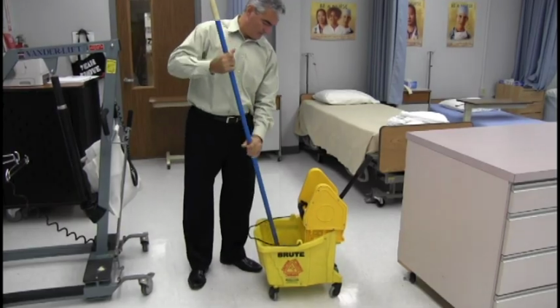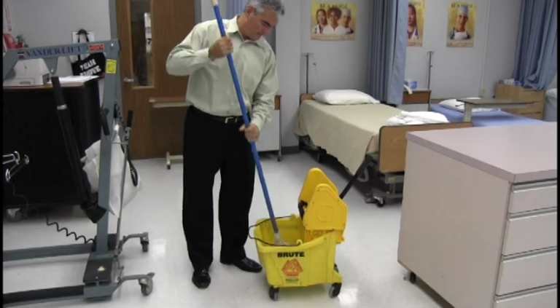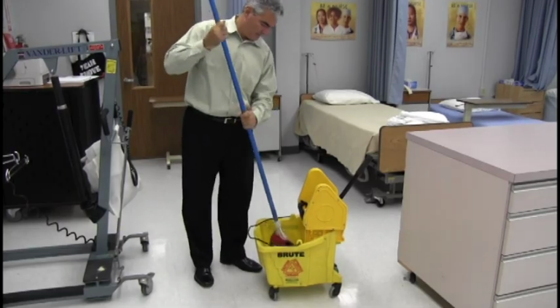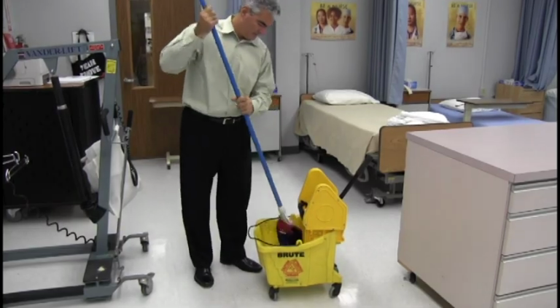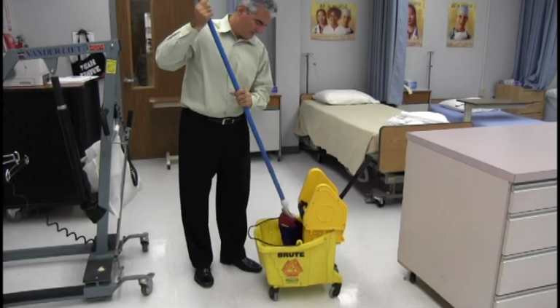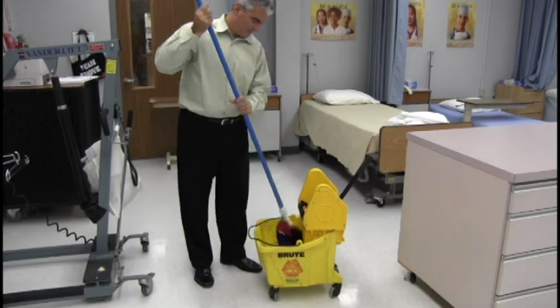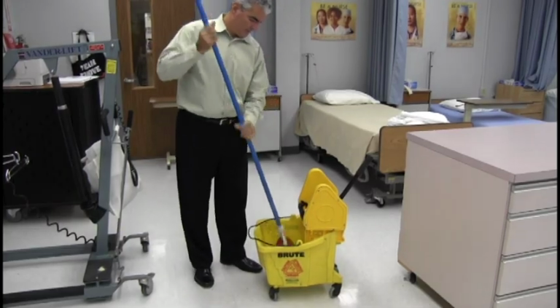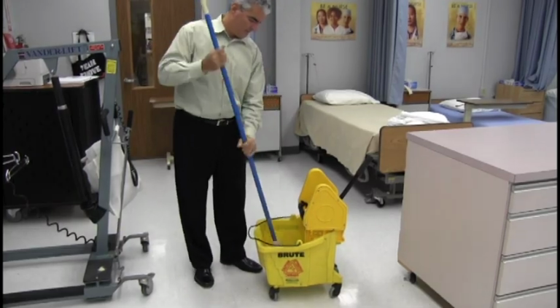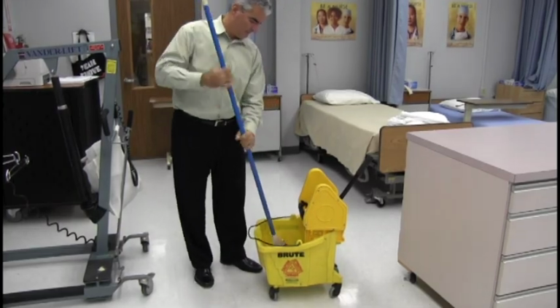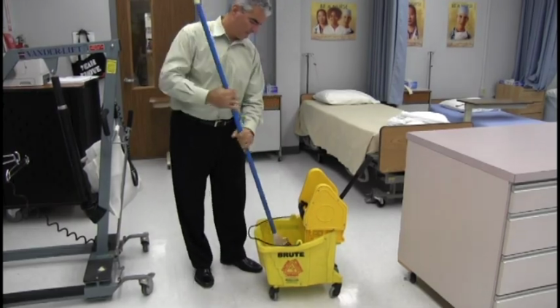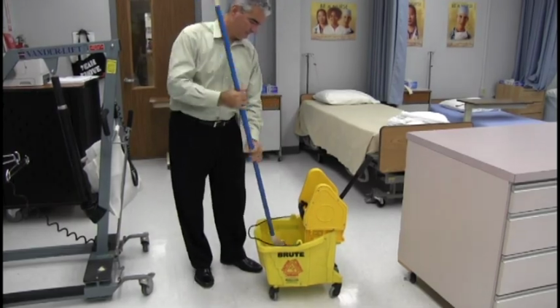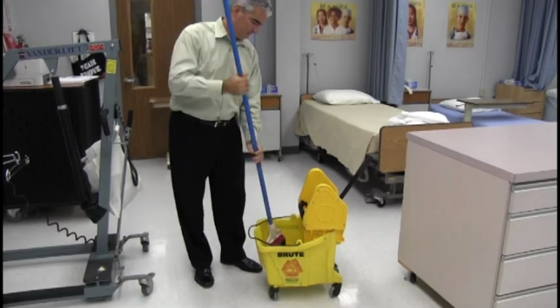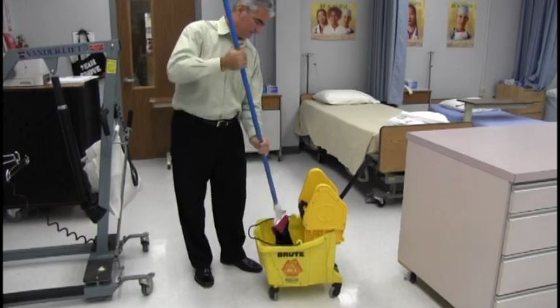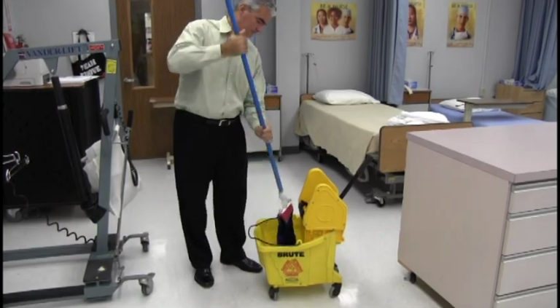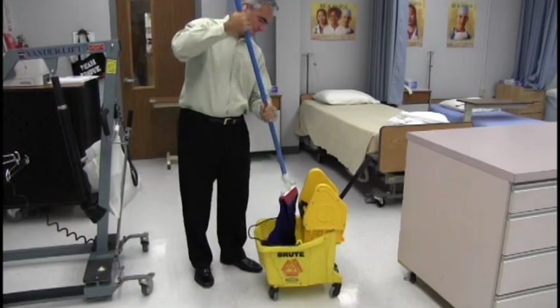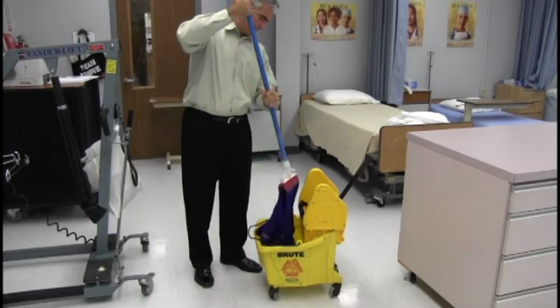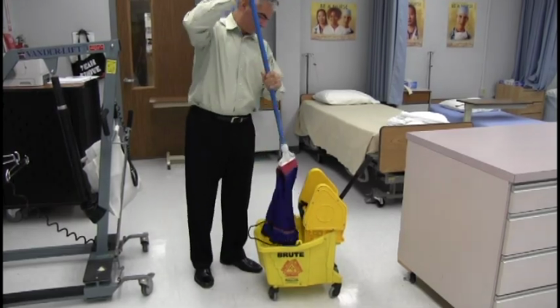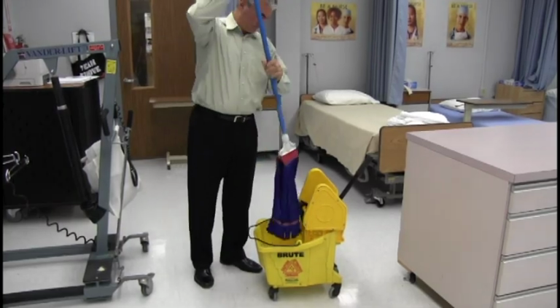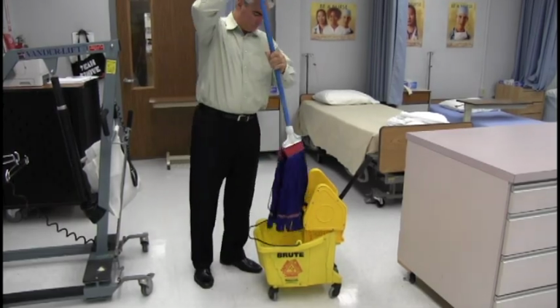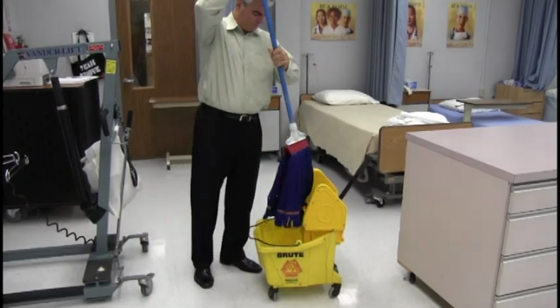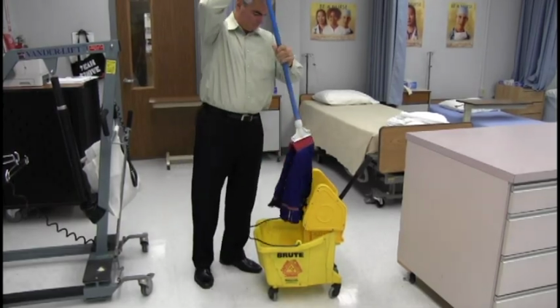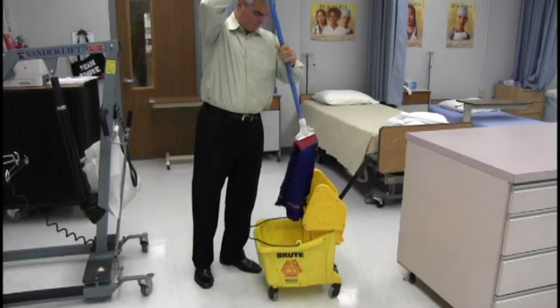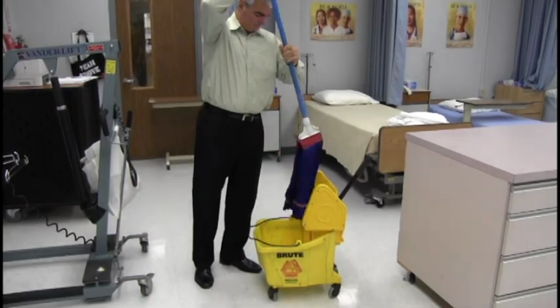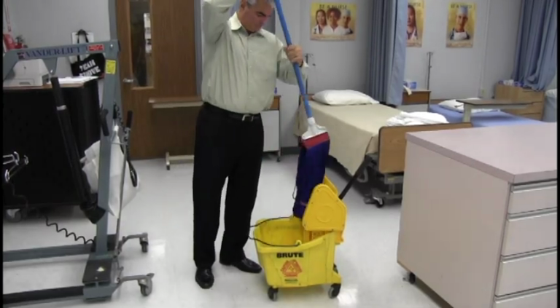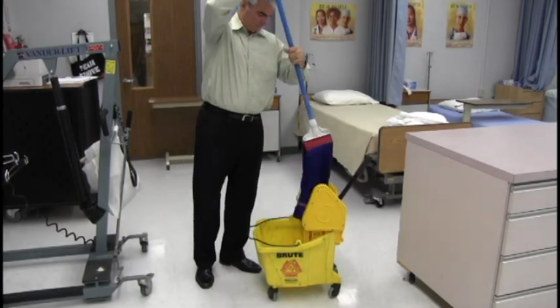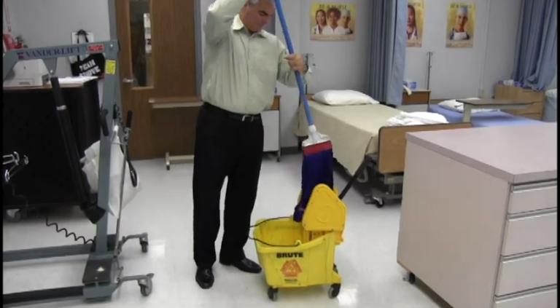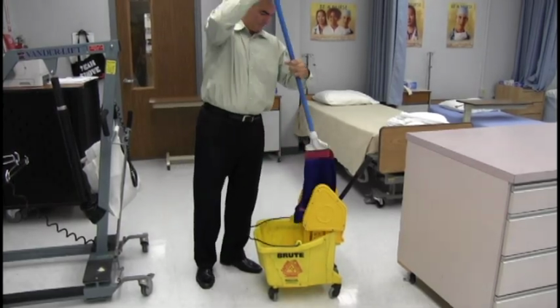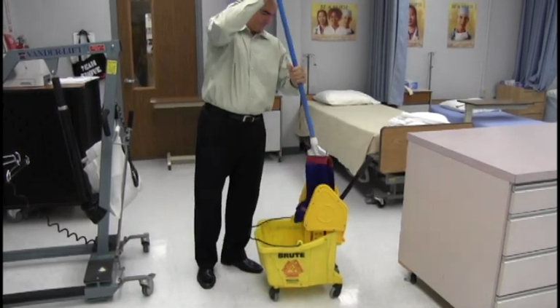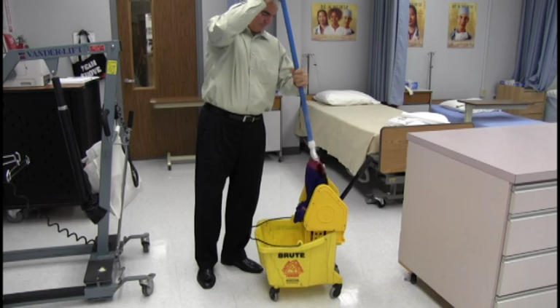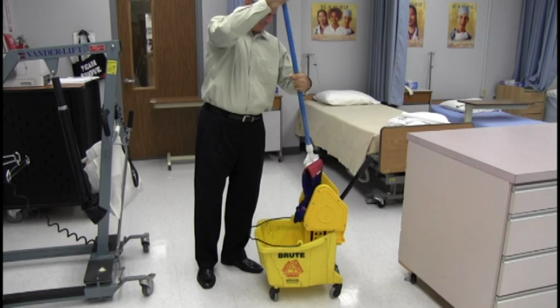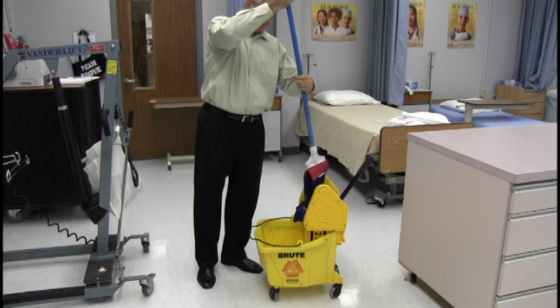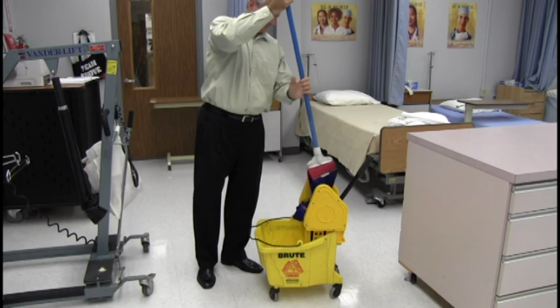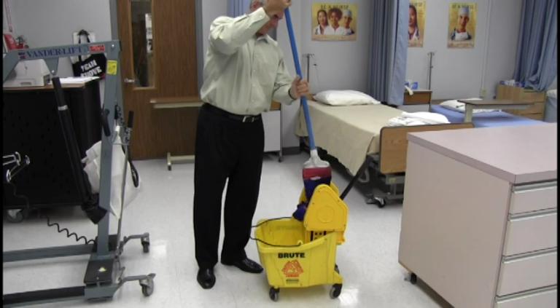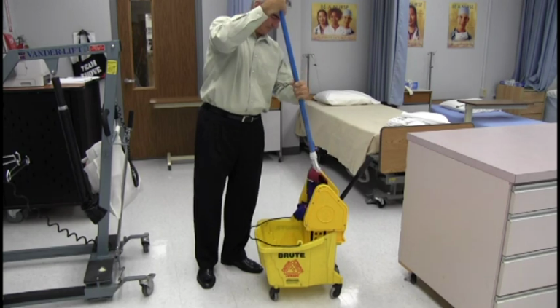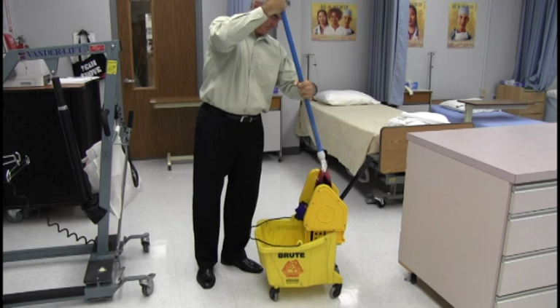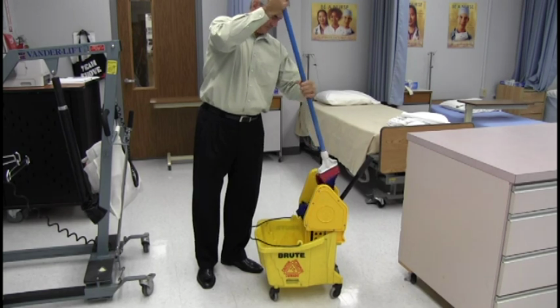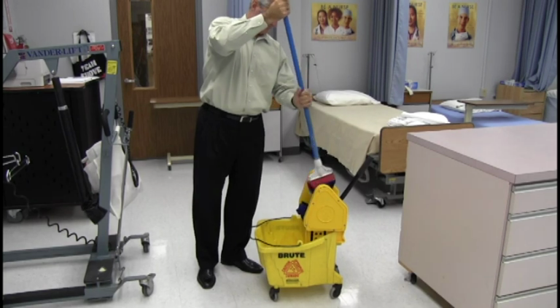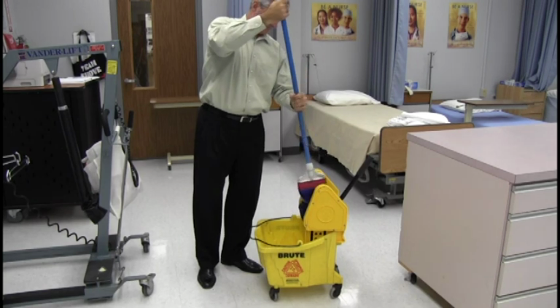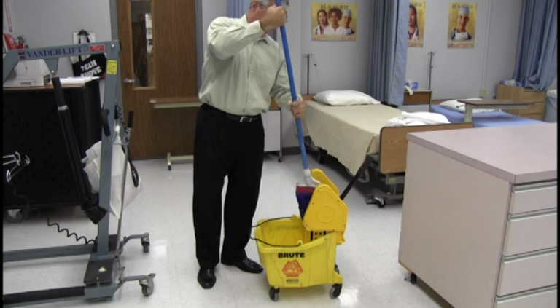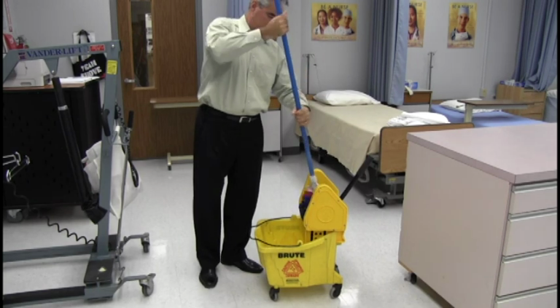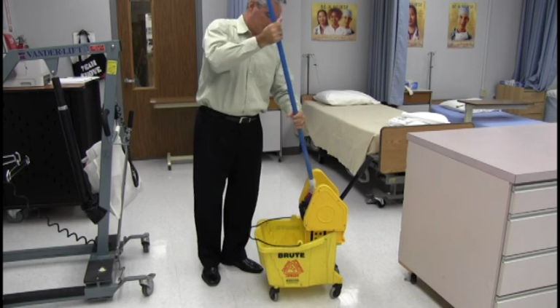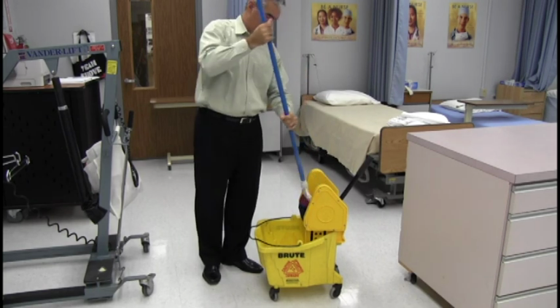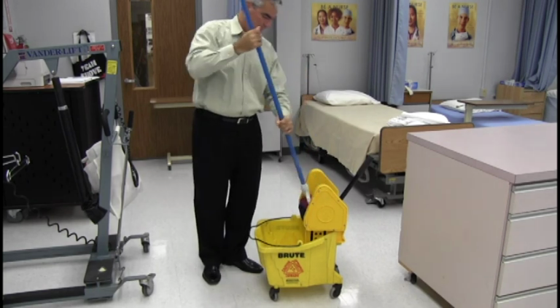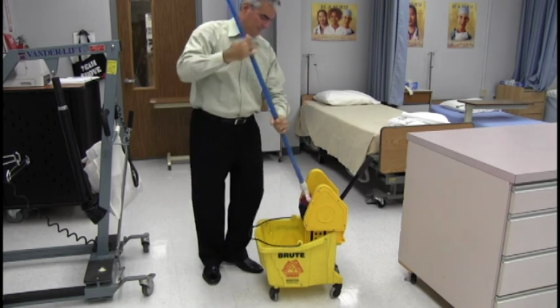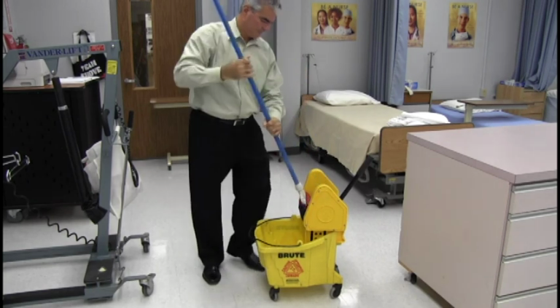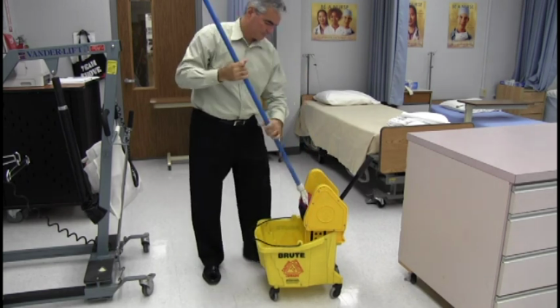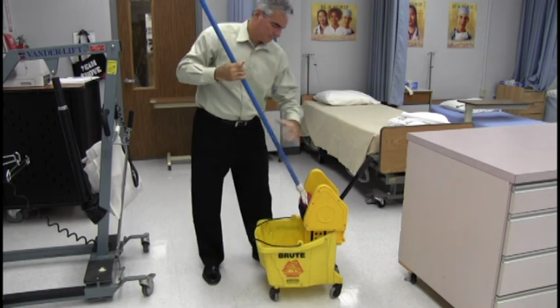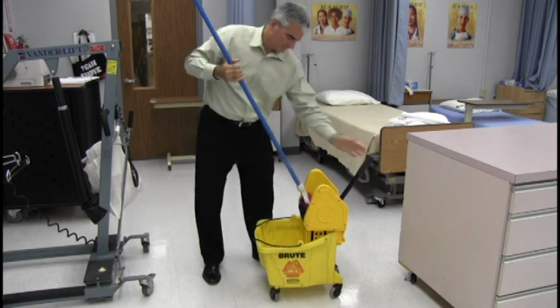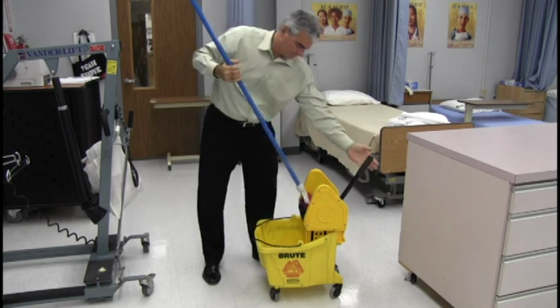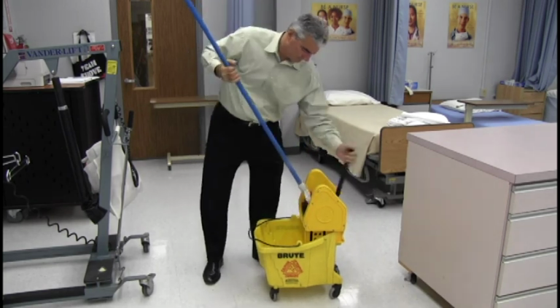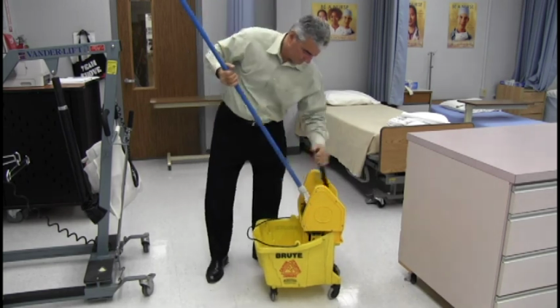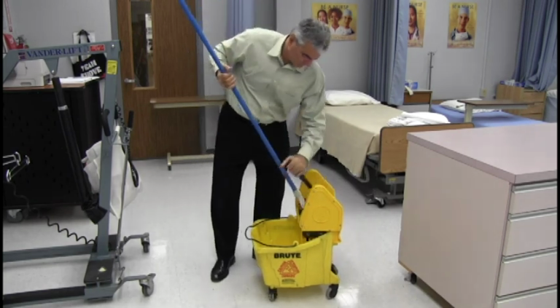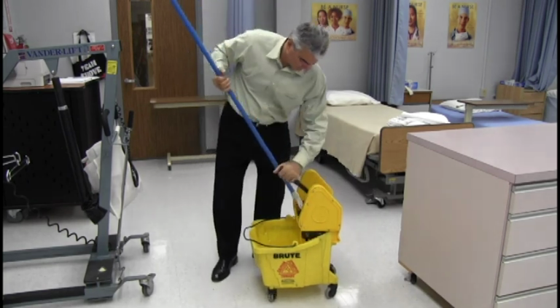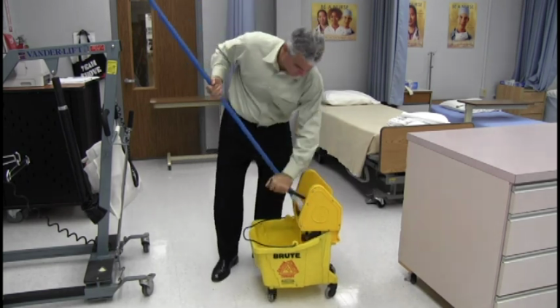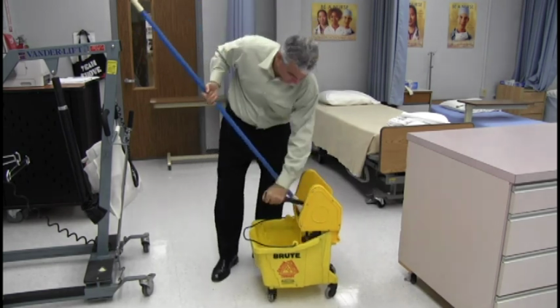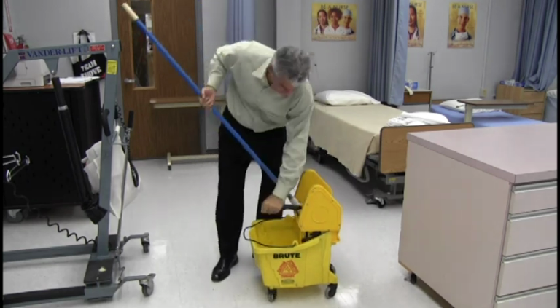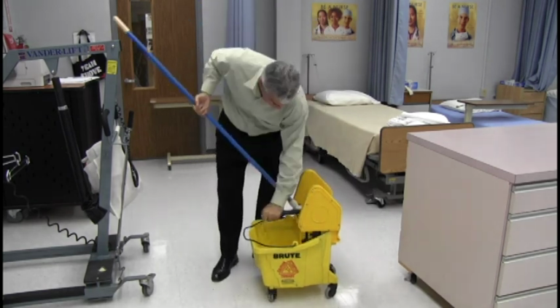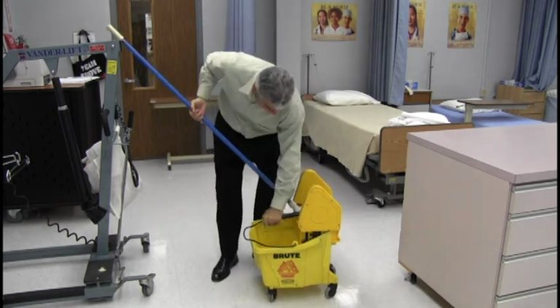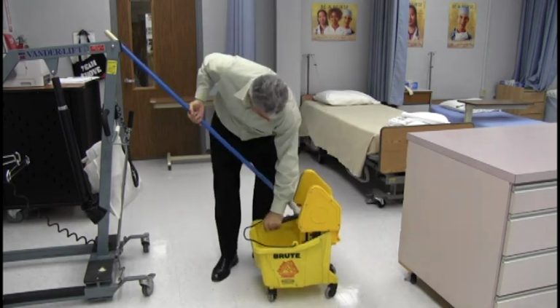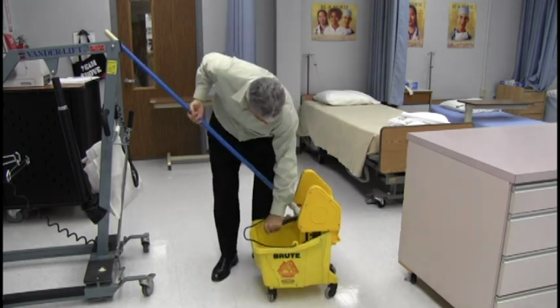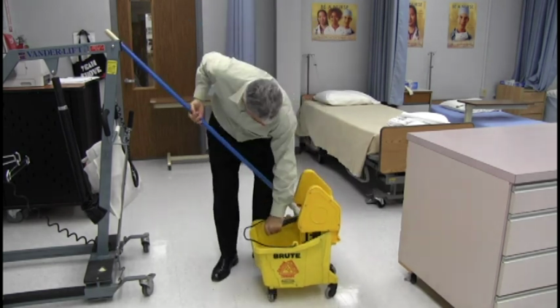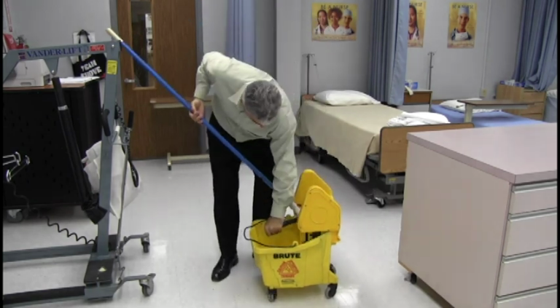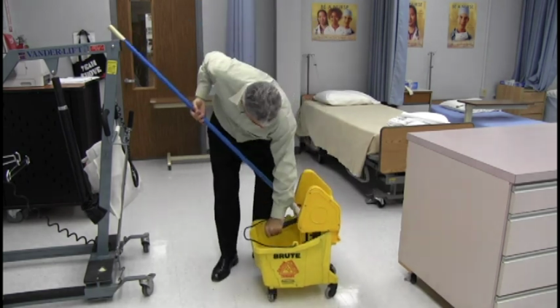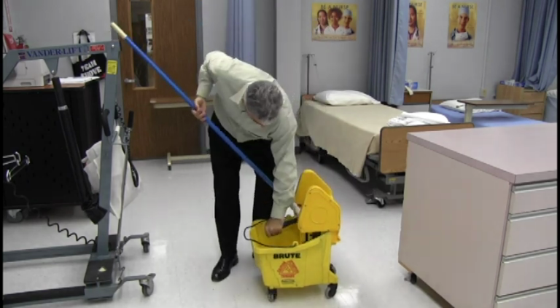As demonstrated, these mops work very well cleaning any kind of surfaces. Number one, attach the mop to a standard mop handle, either a clip or a claw.